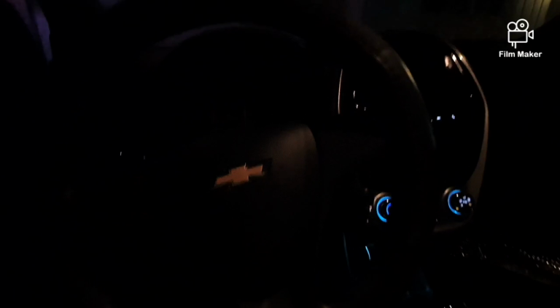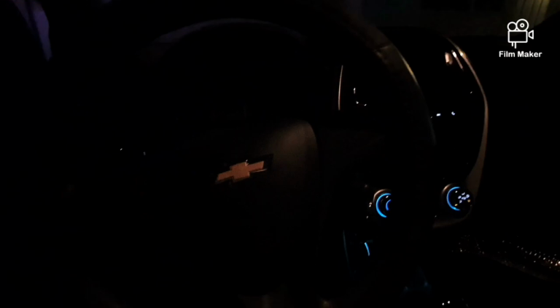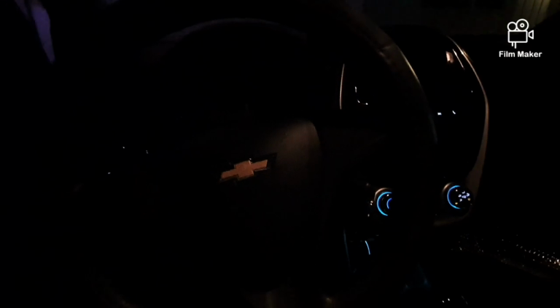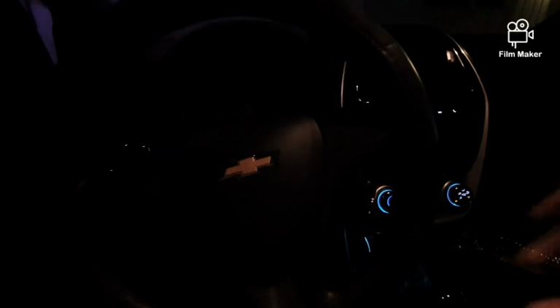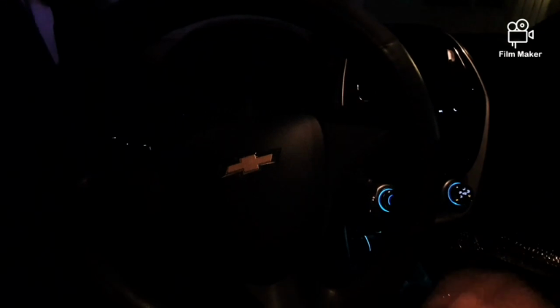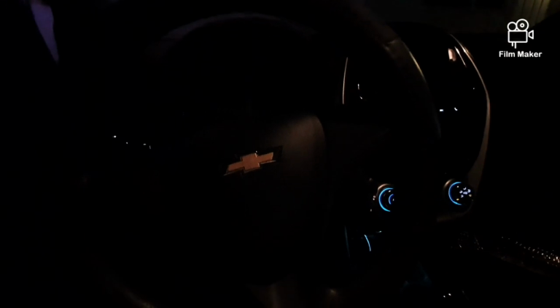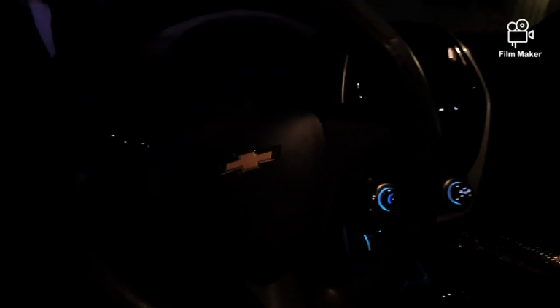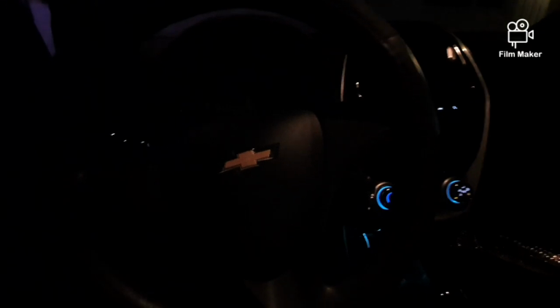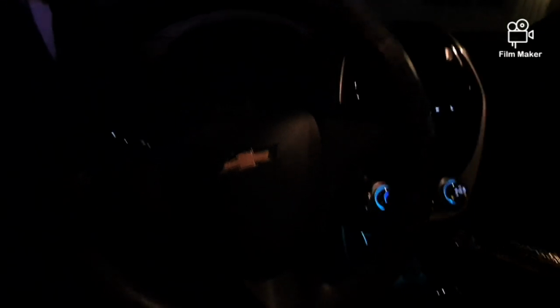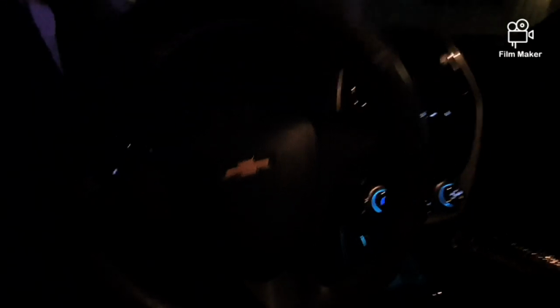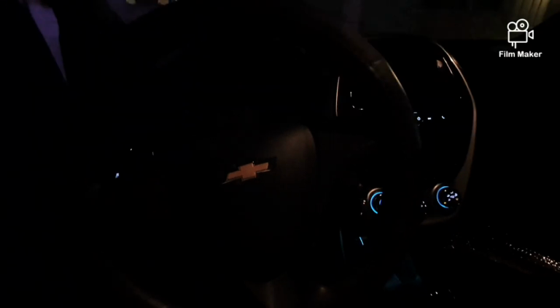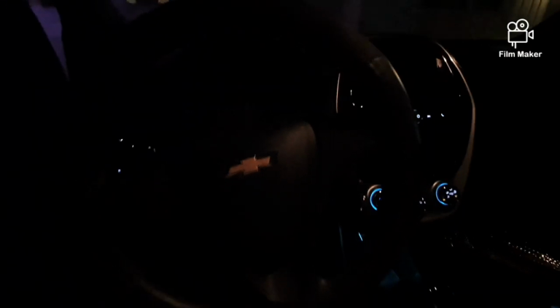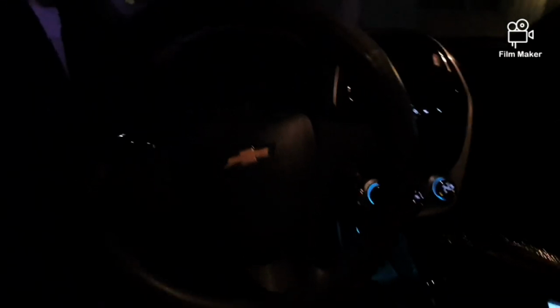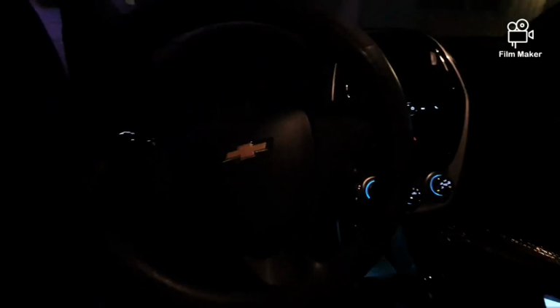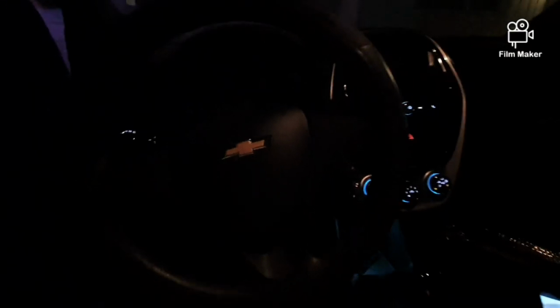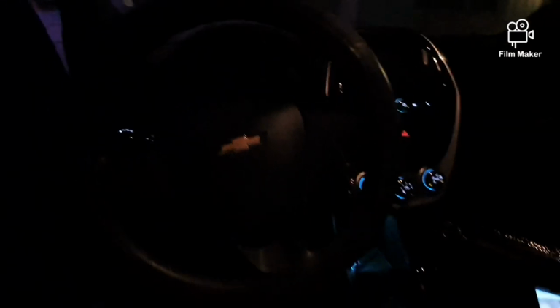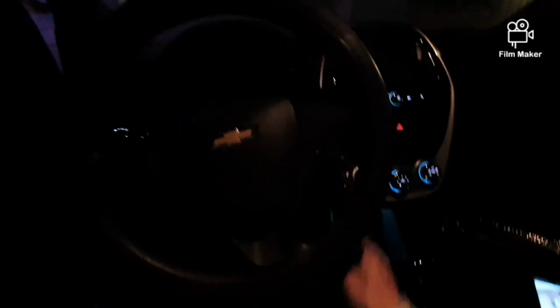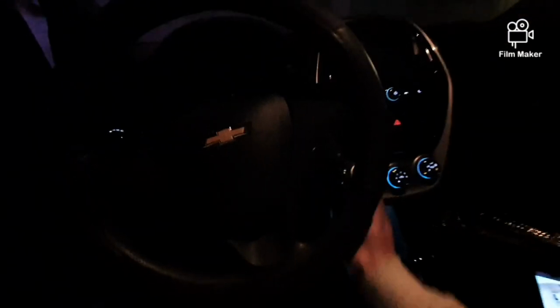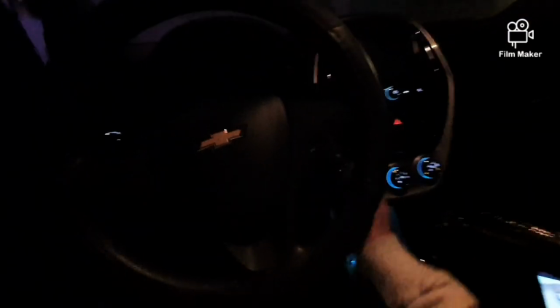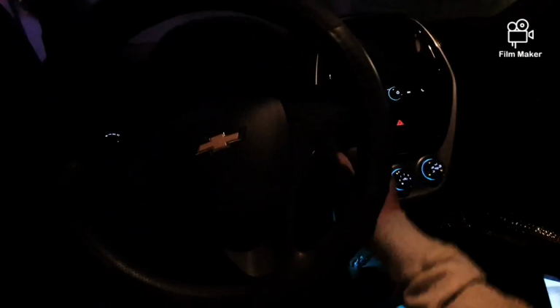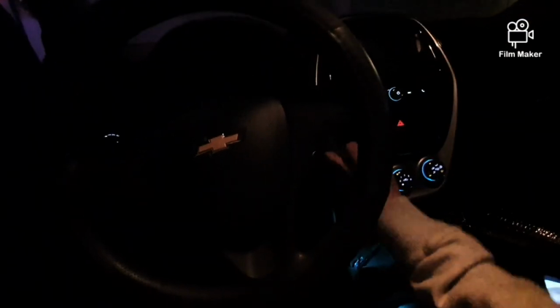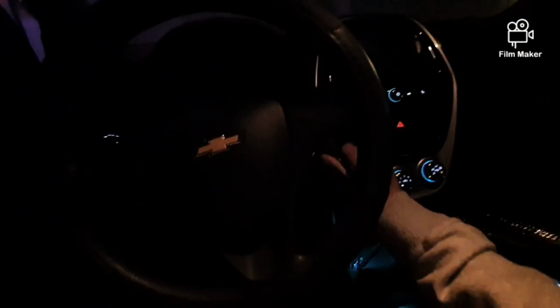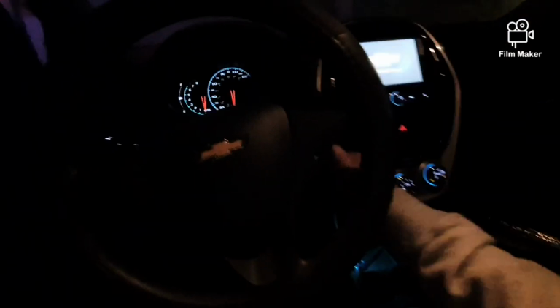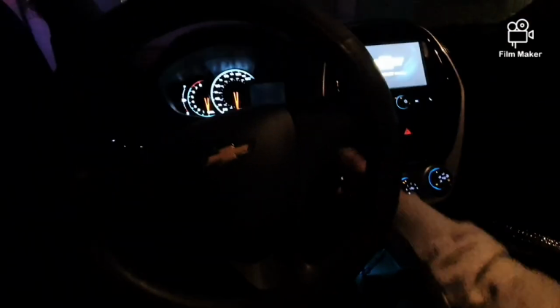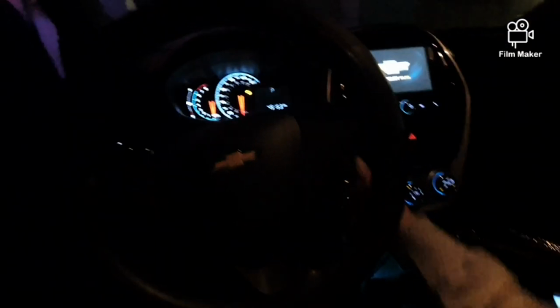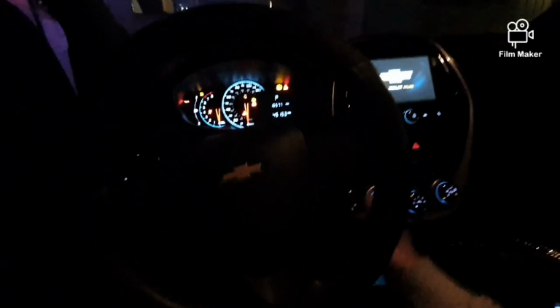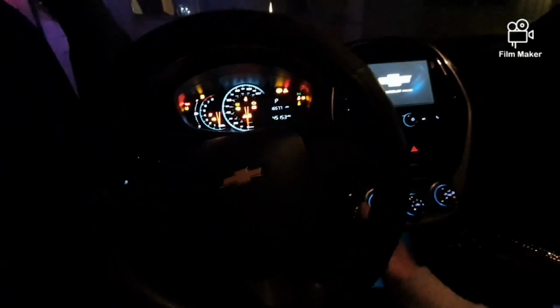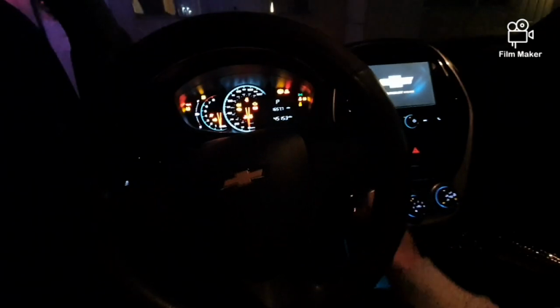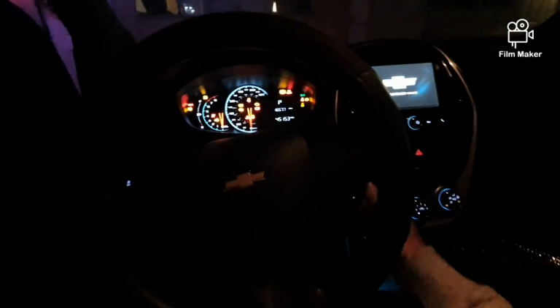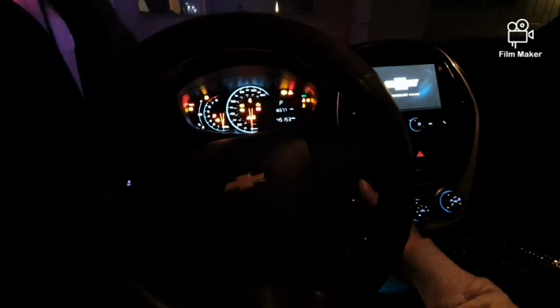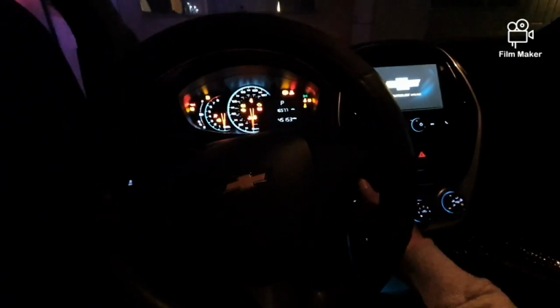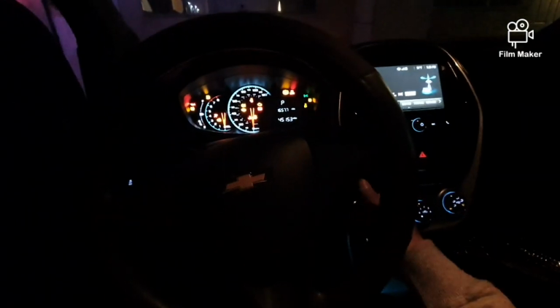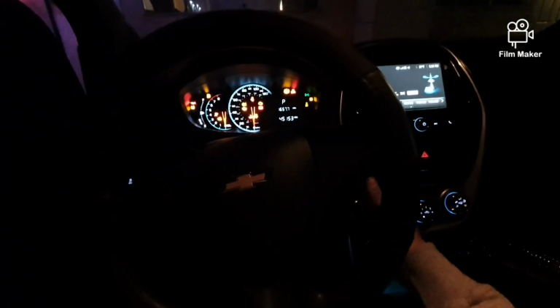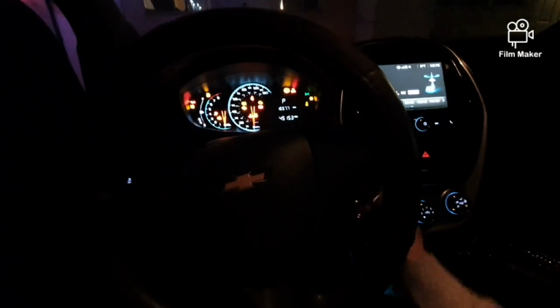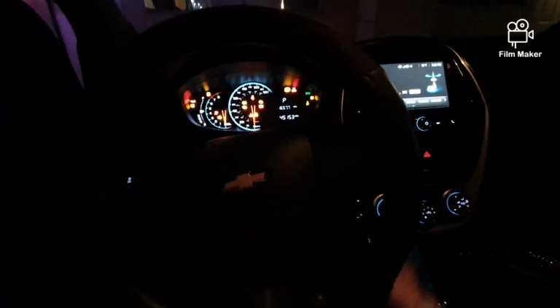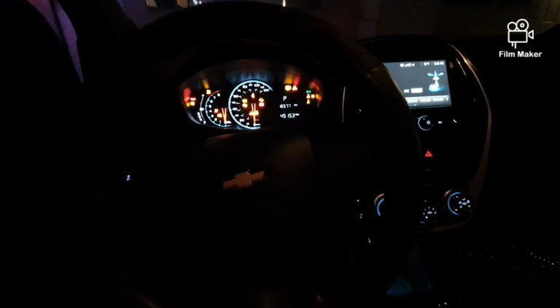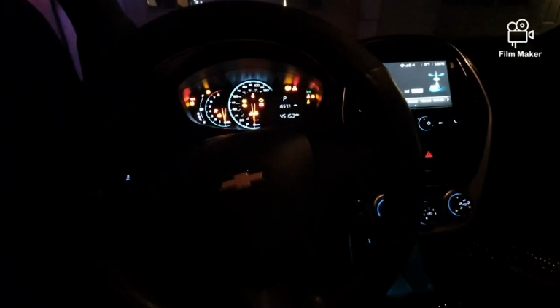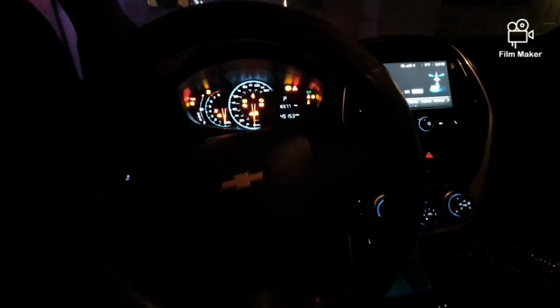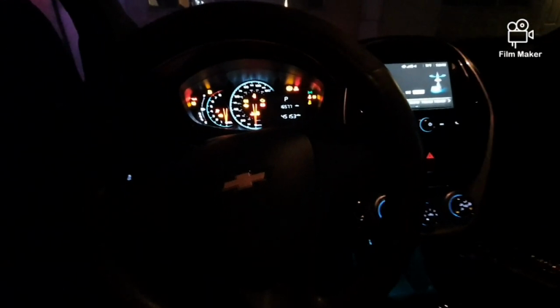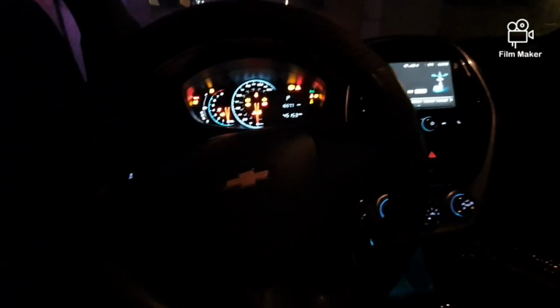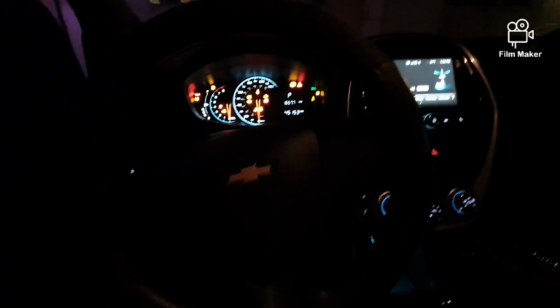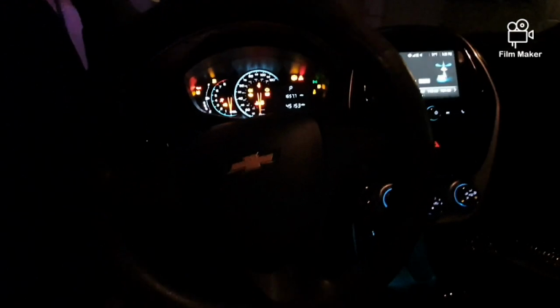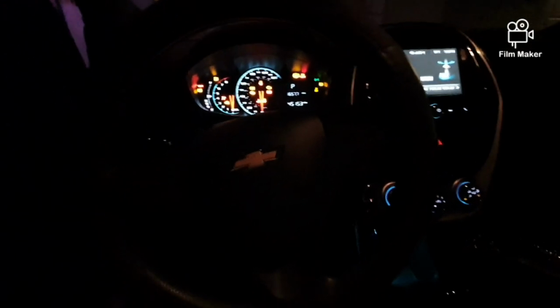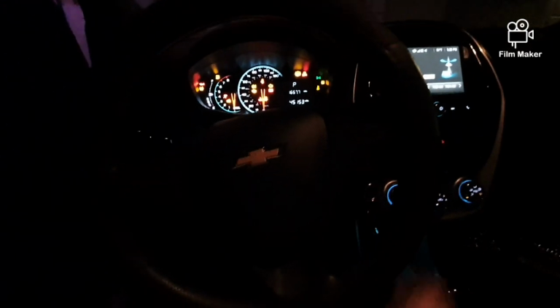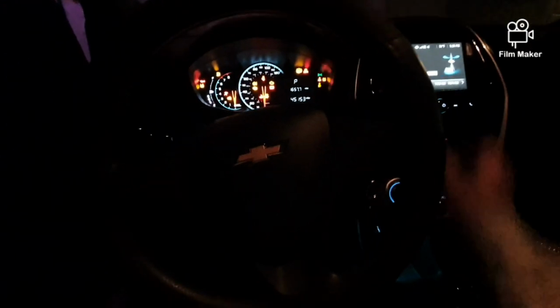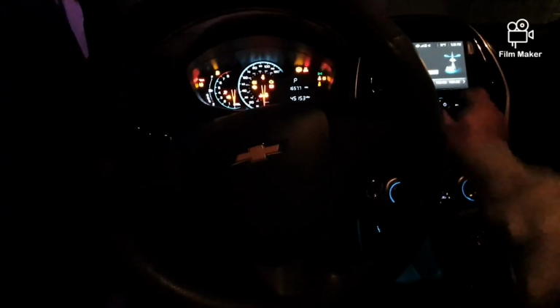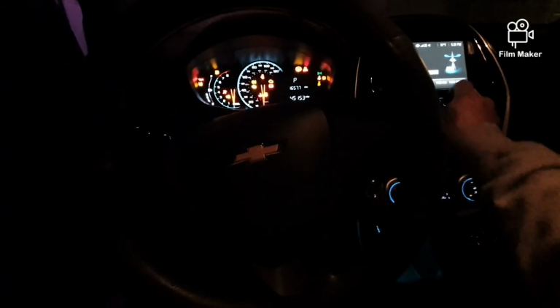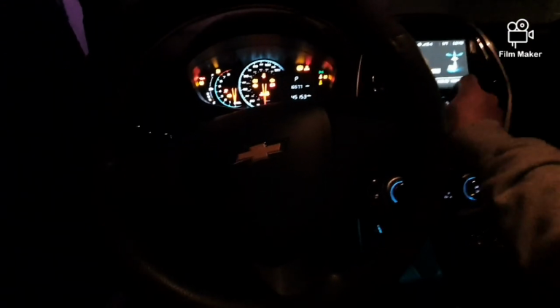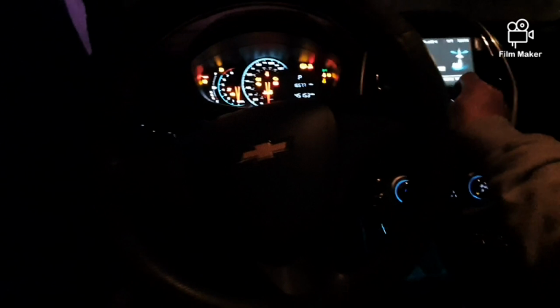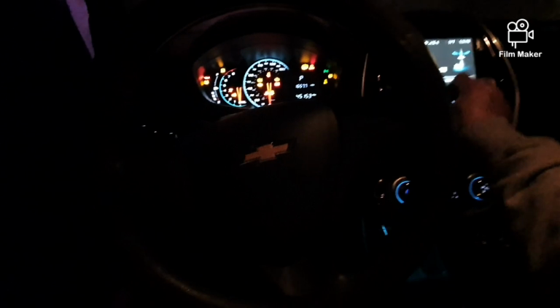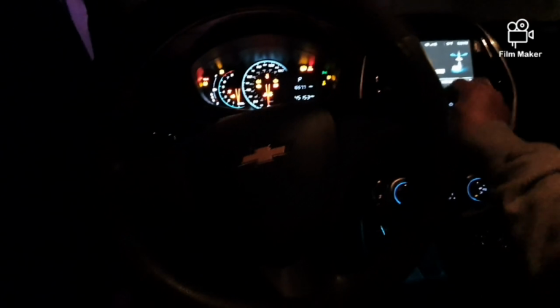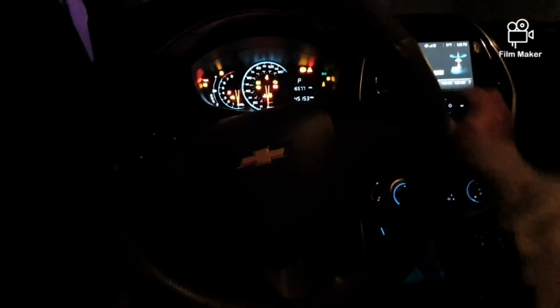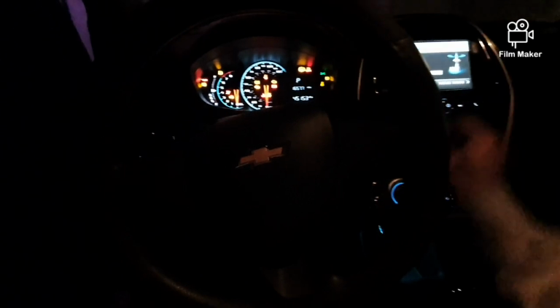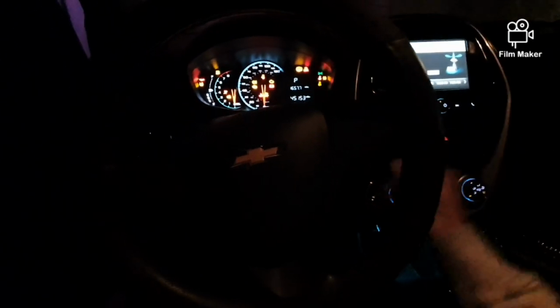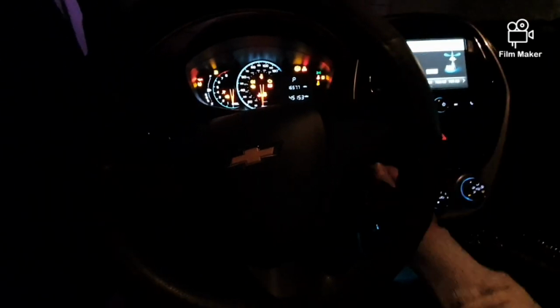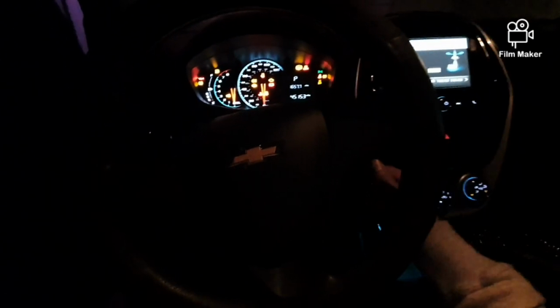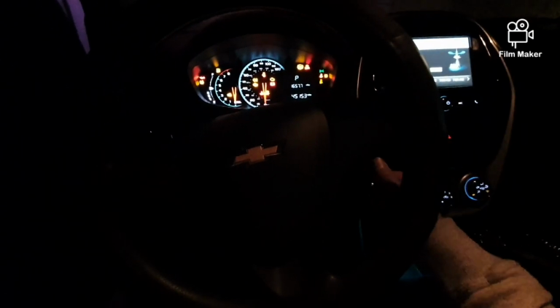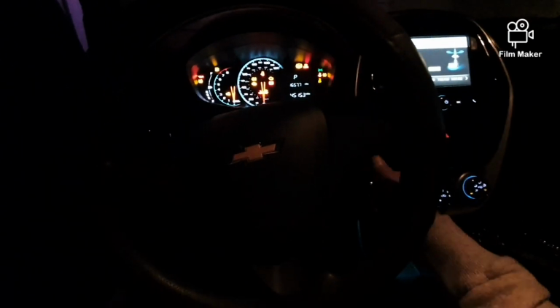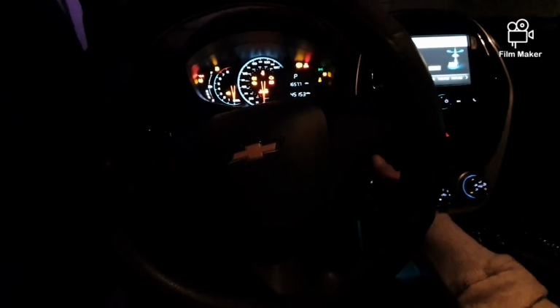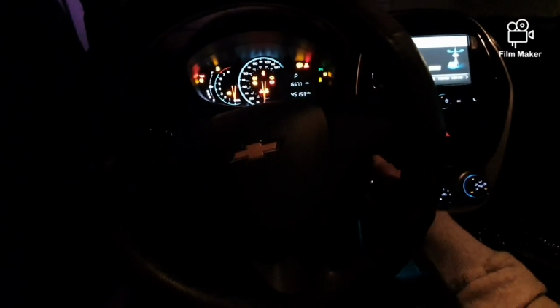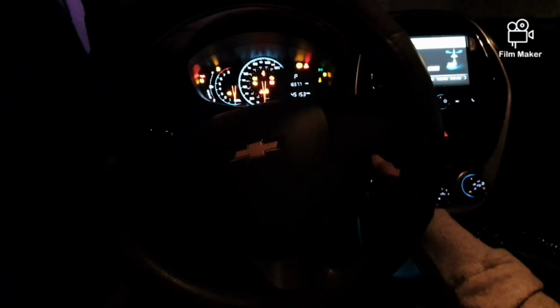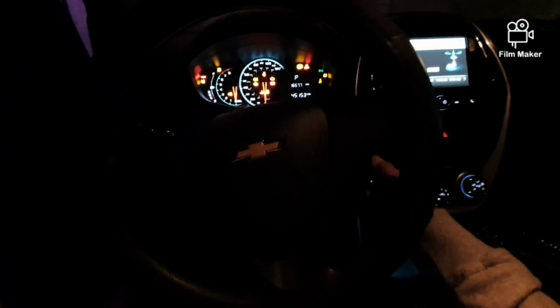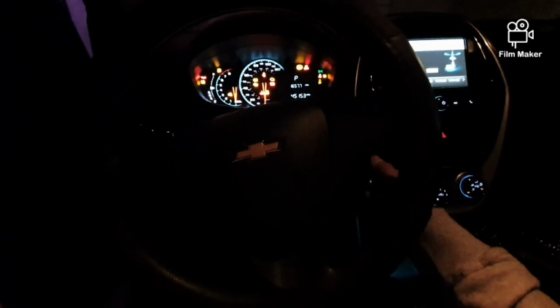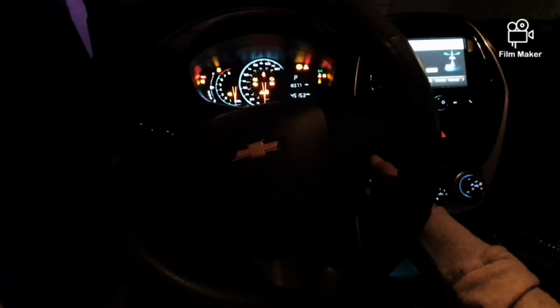Okay, so the car is not starting. It could be a dead battery. I'm just going to show you real quick that it won't start.